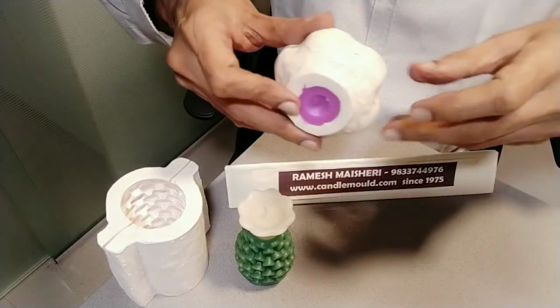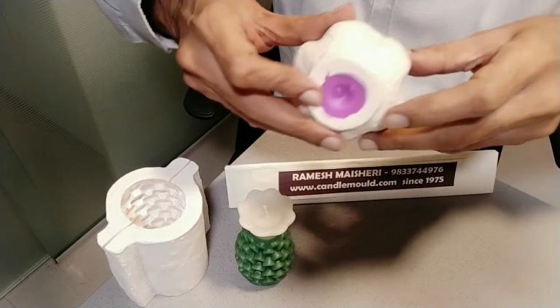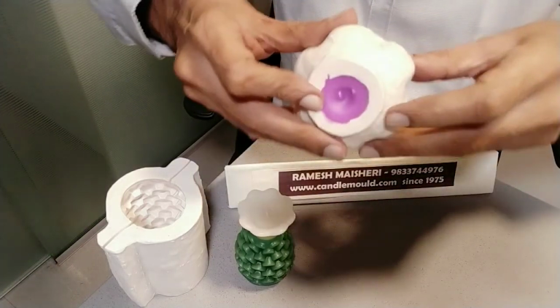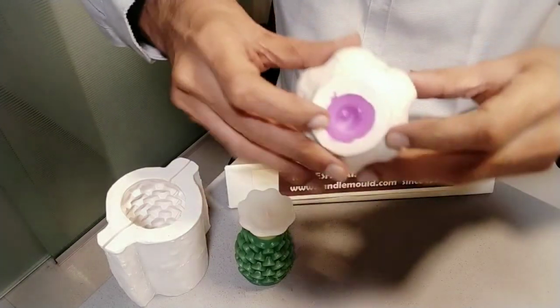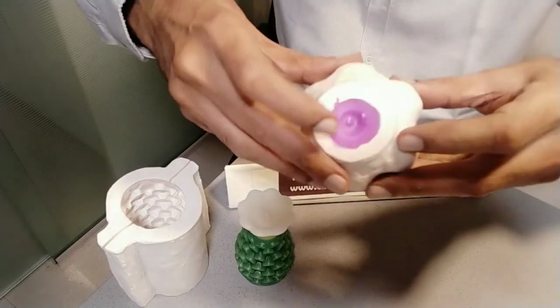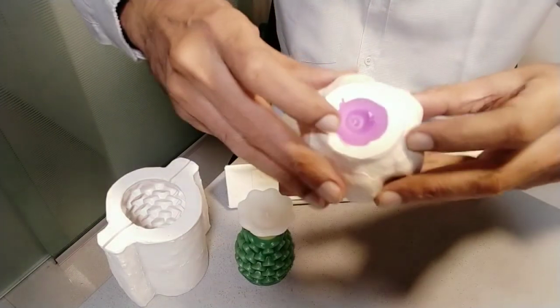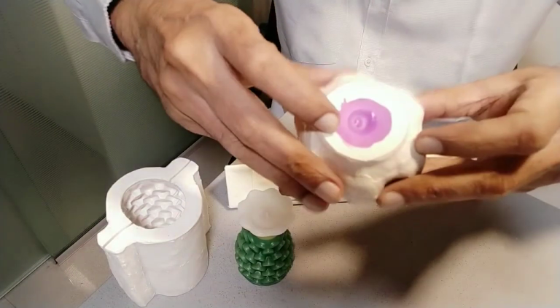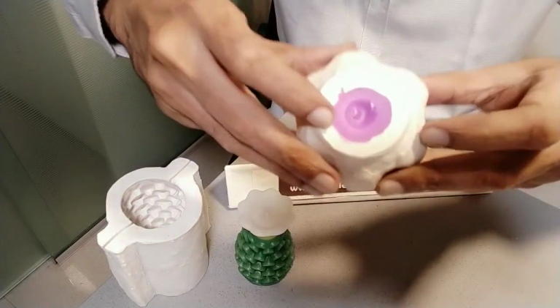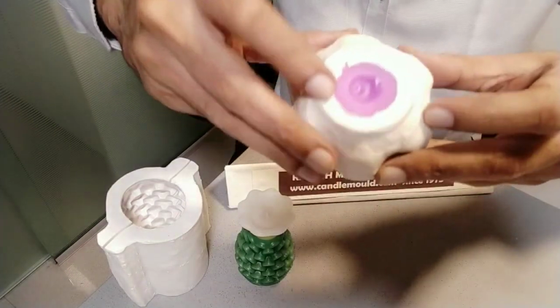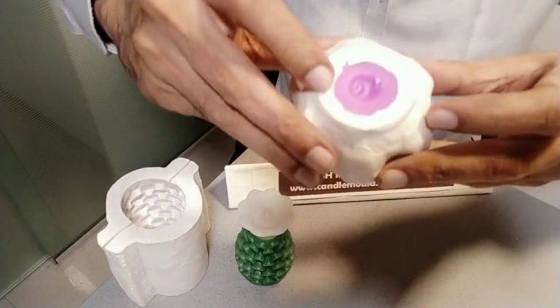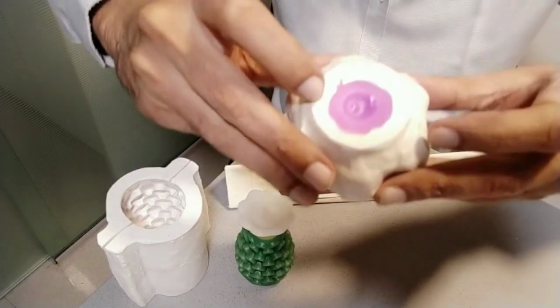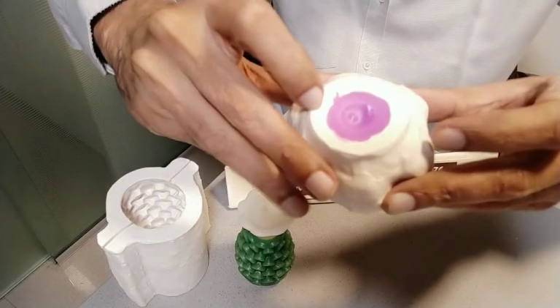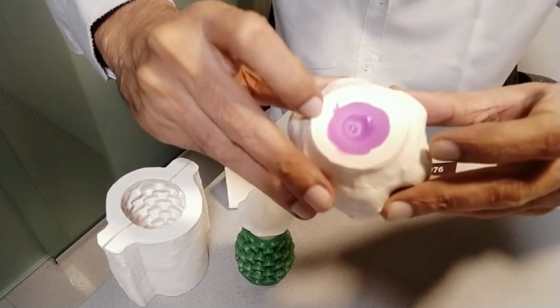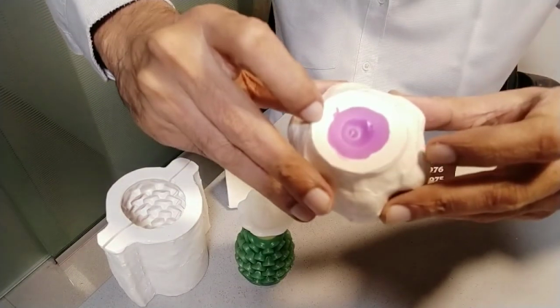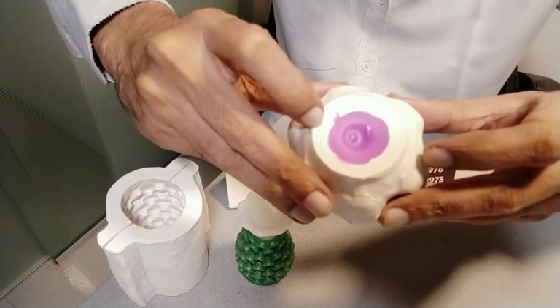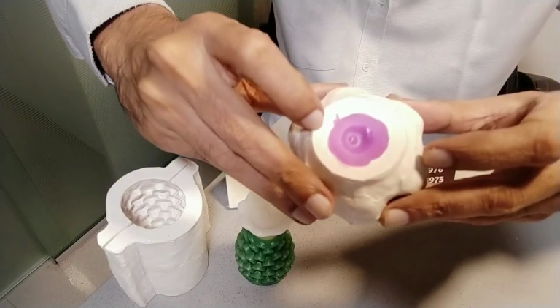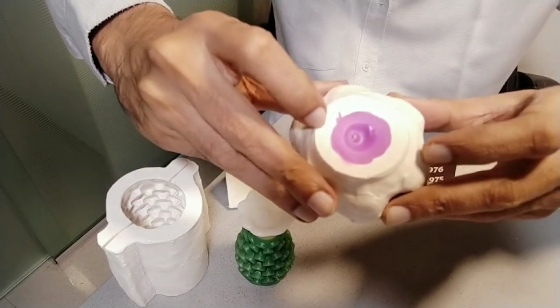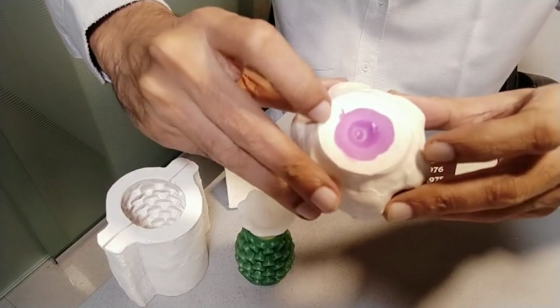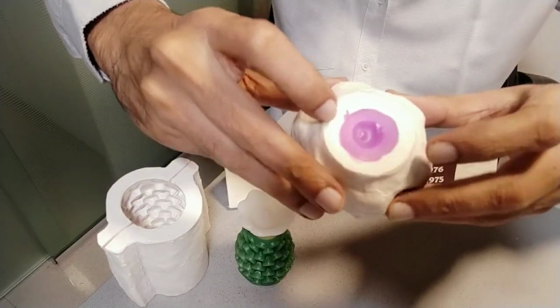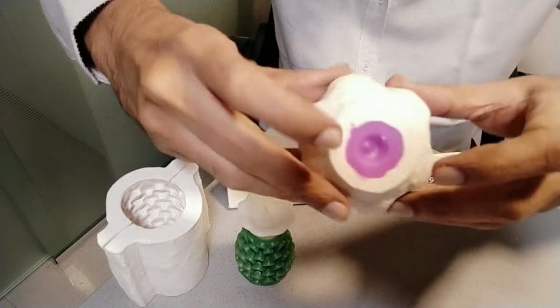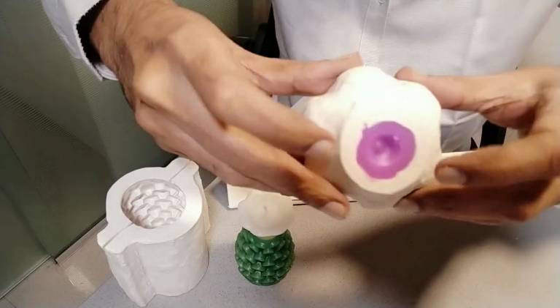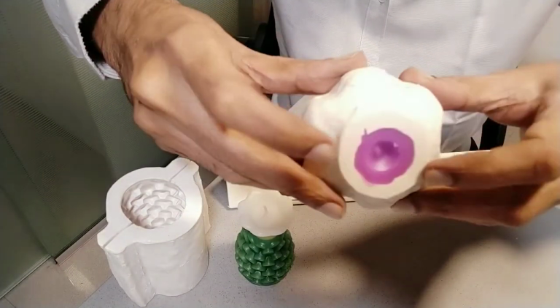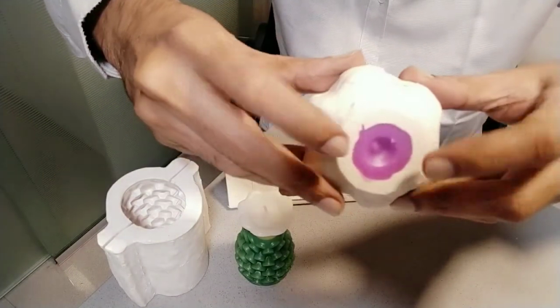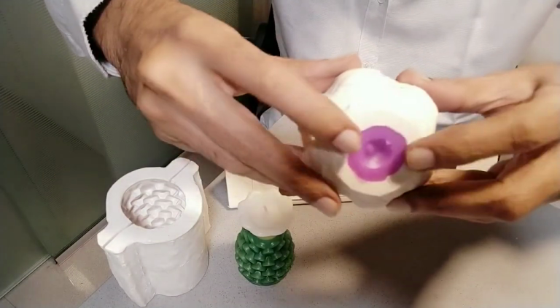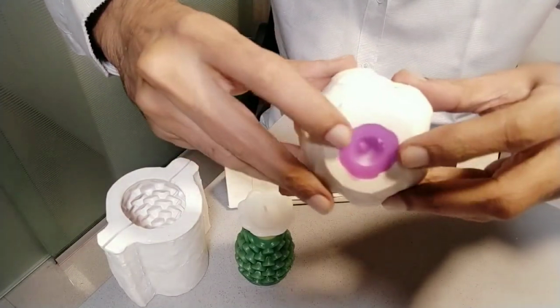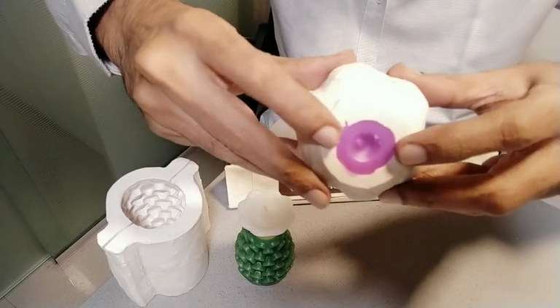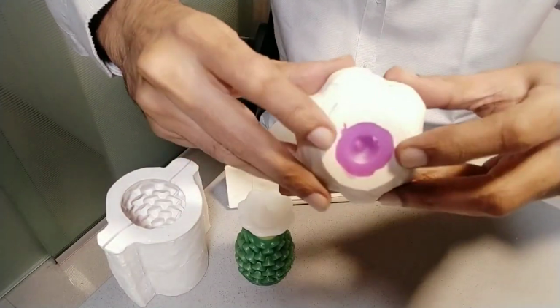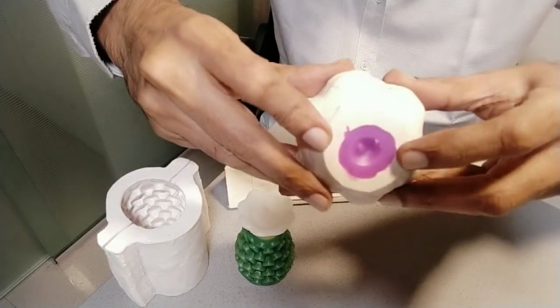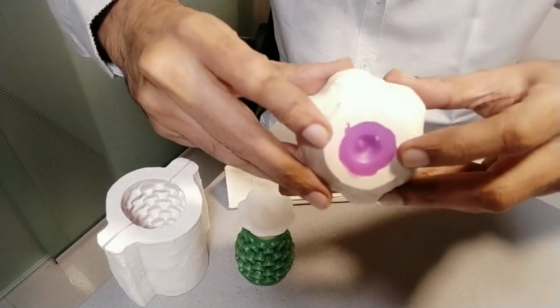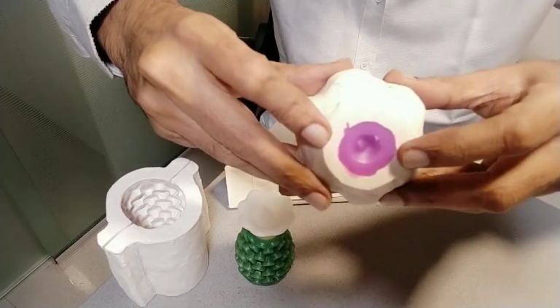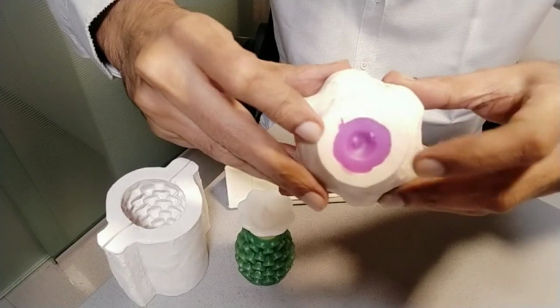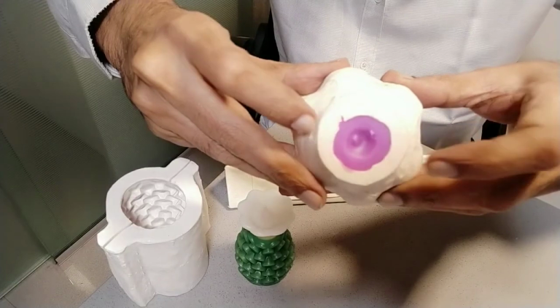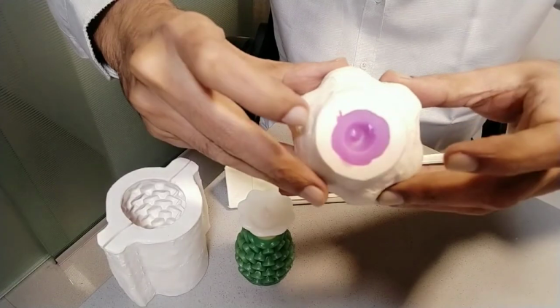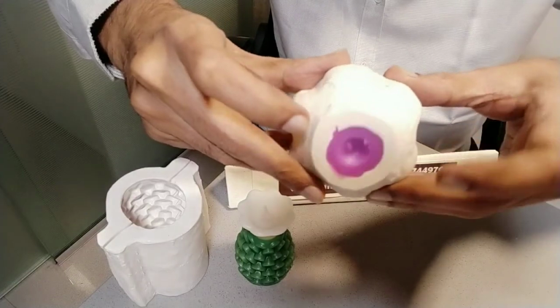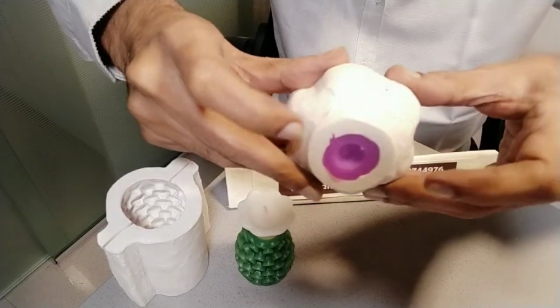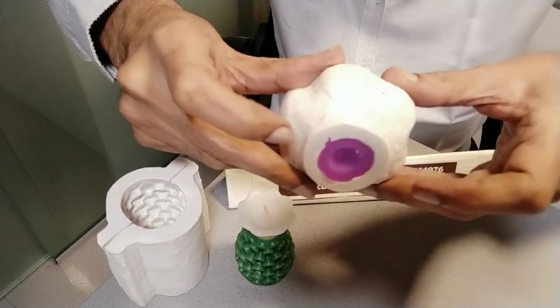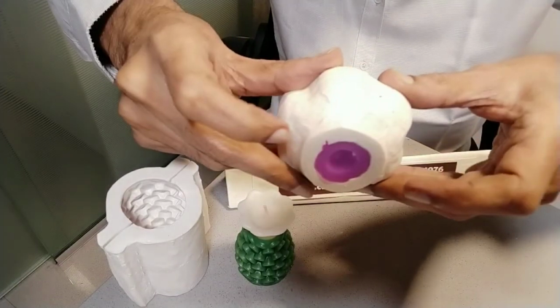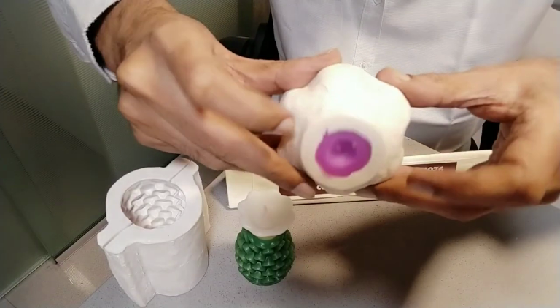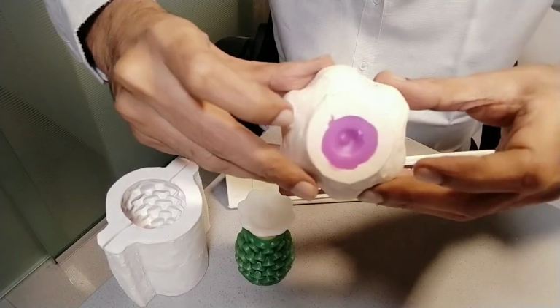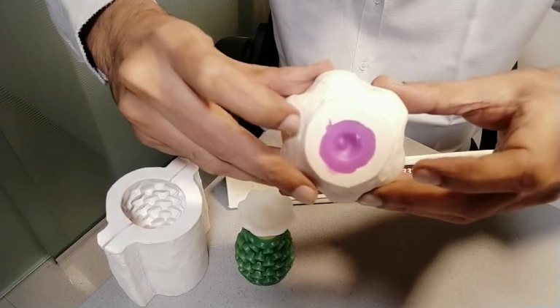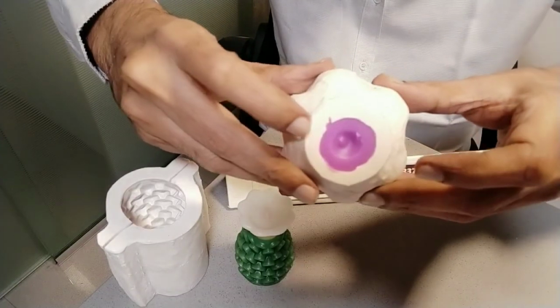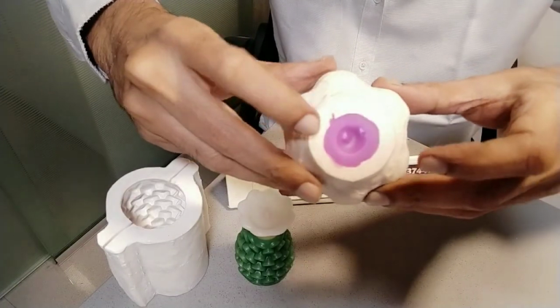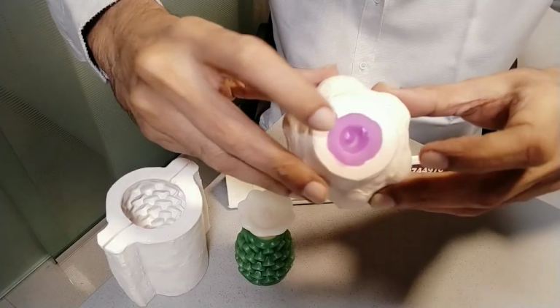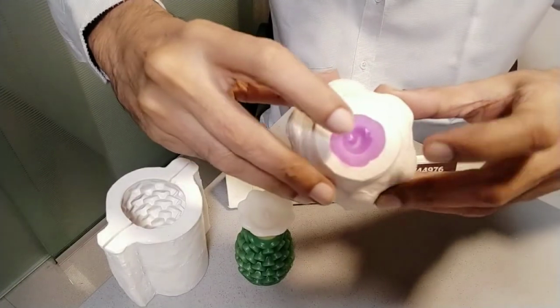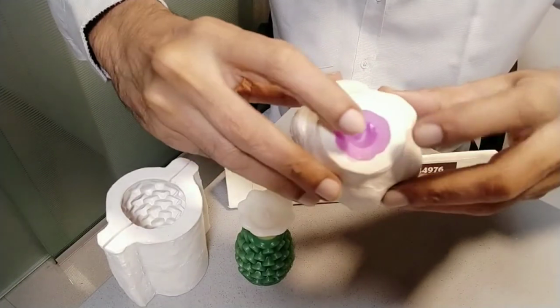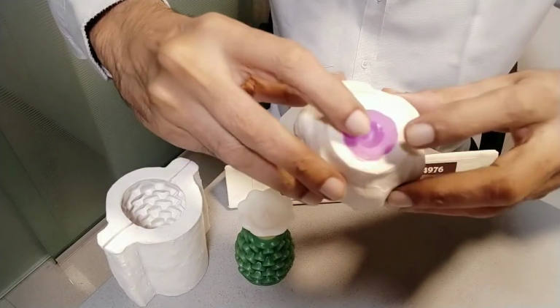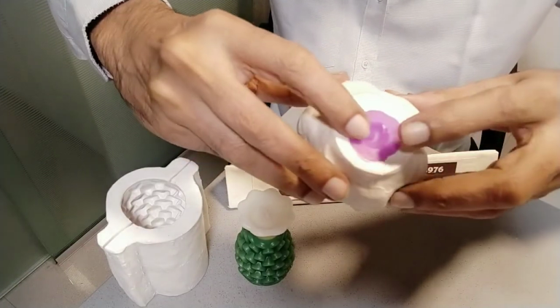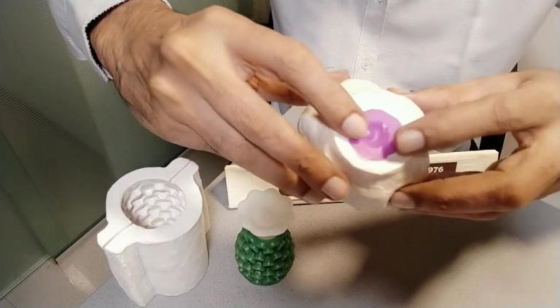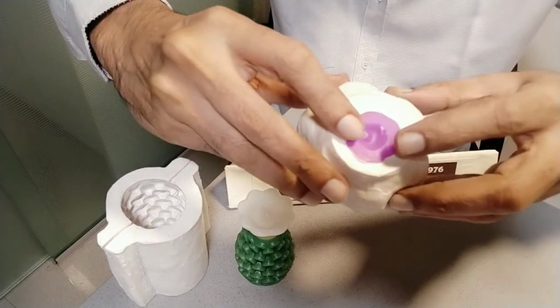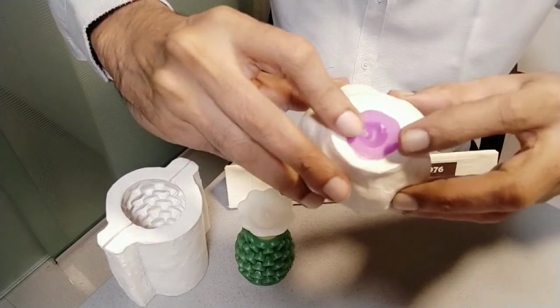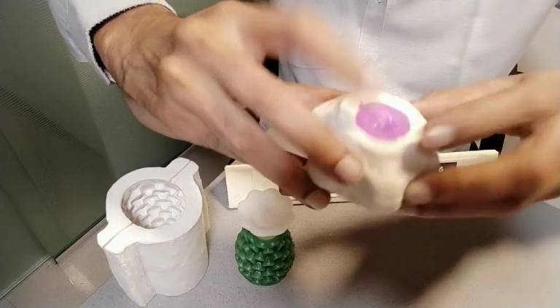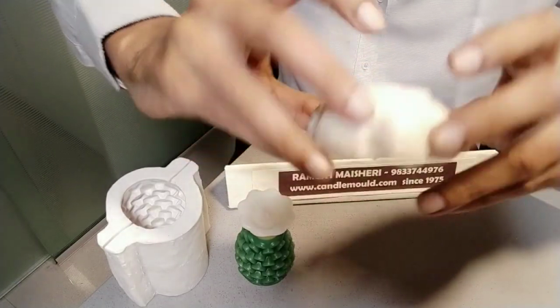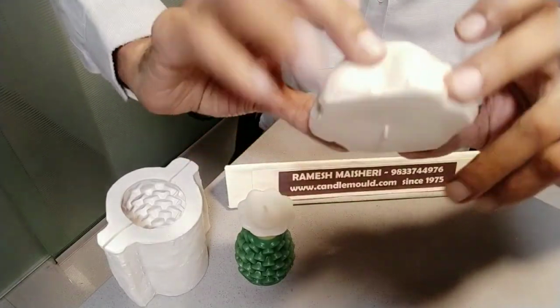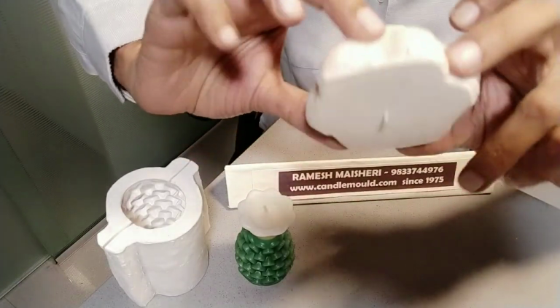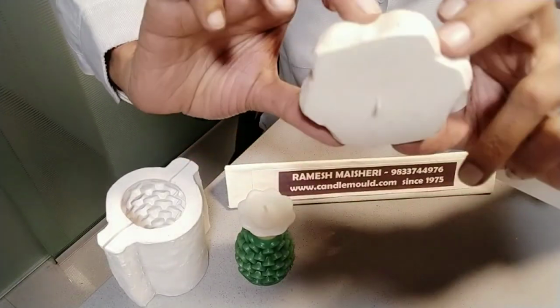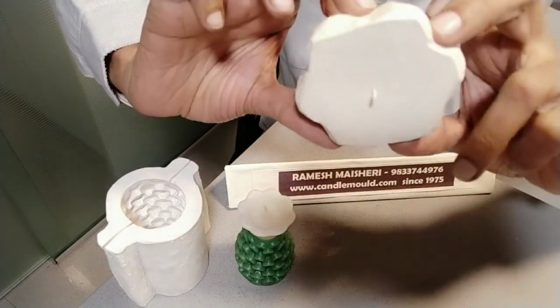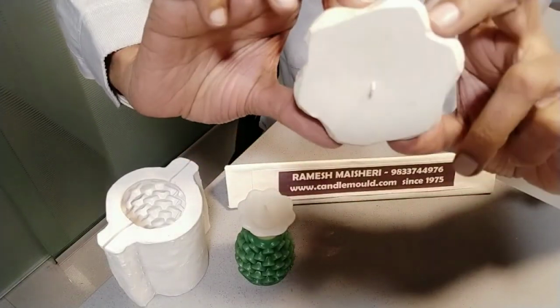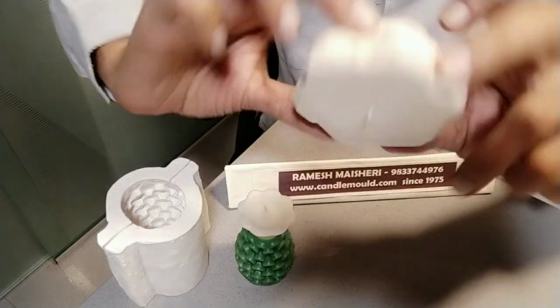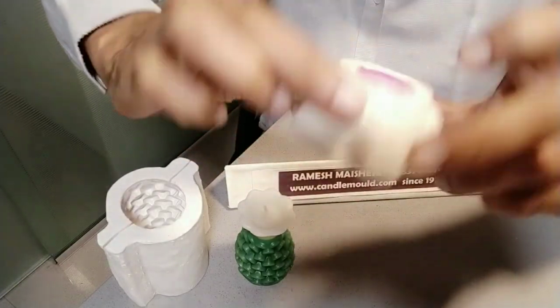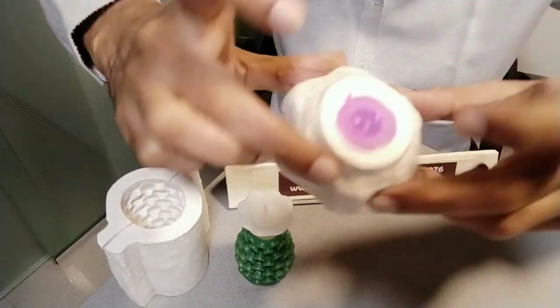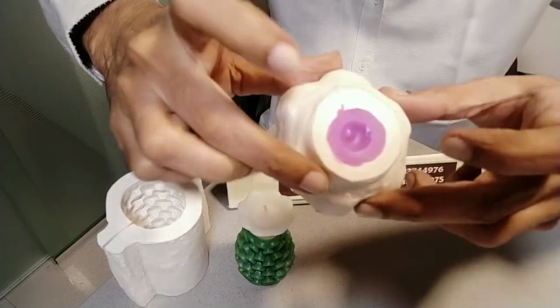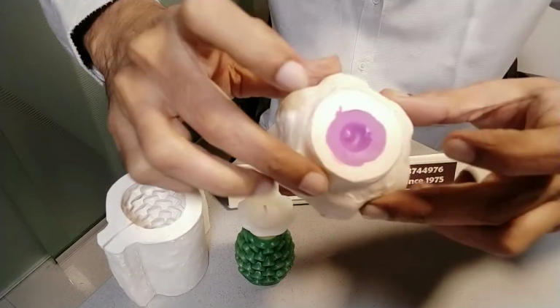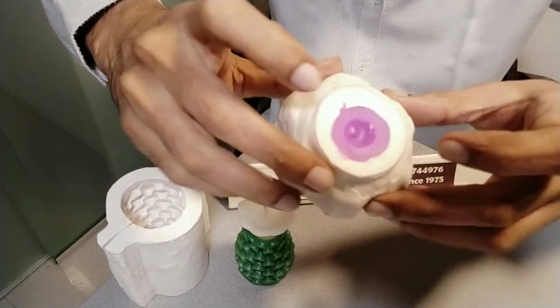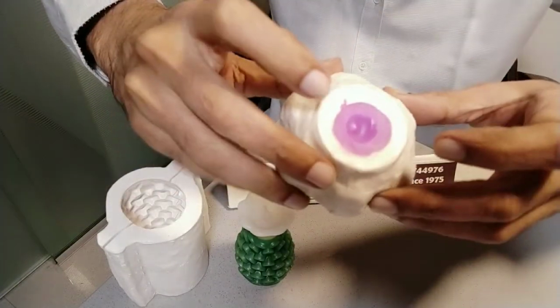This is my simple mold. We want to remove the candle from this mold. This is your mold ready.